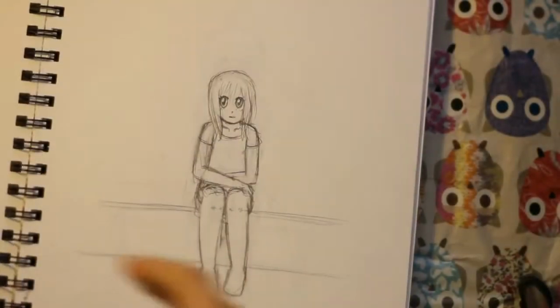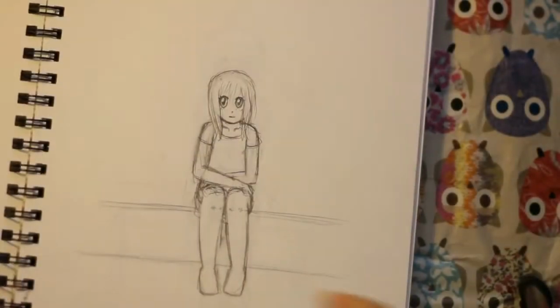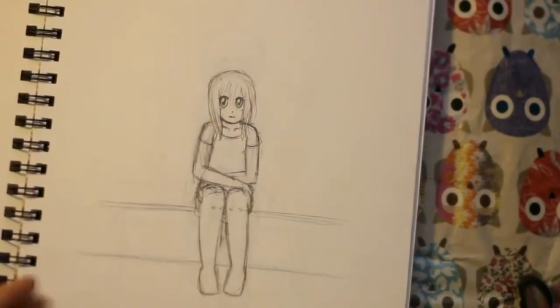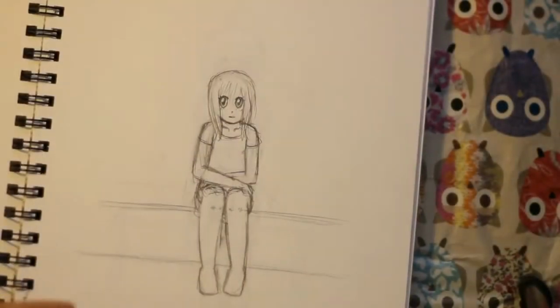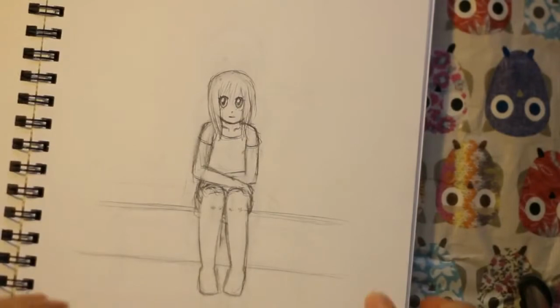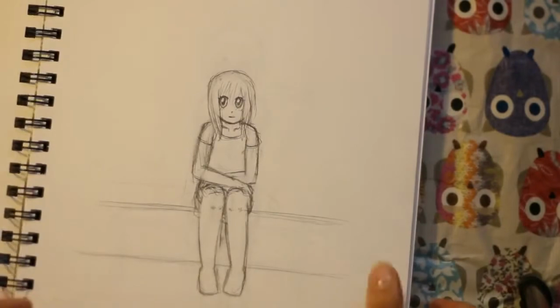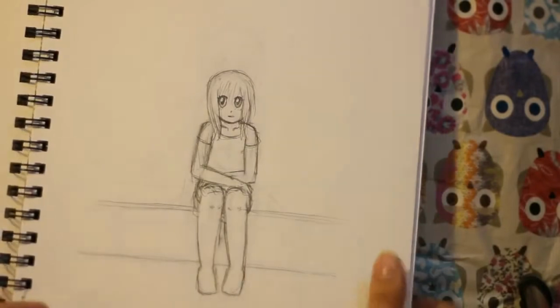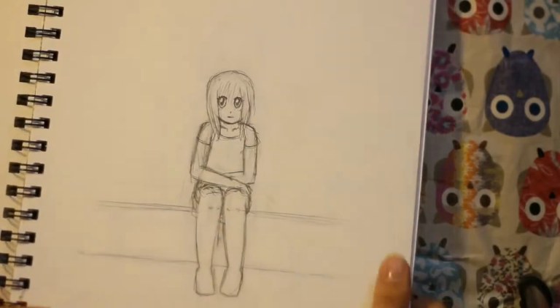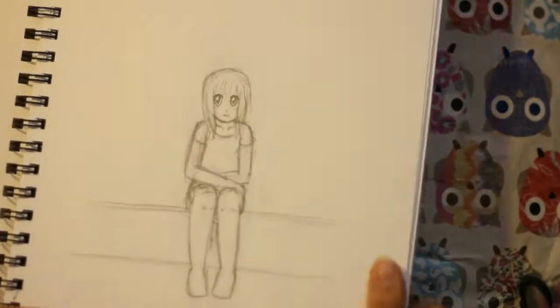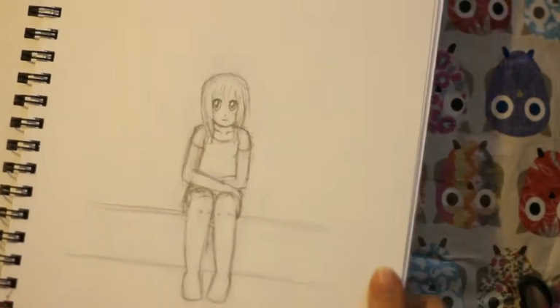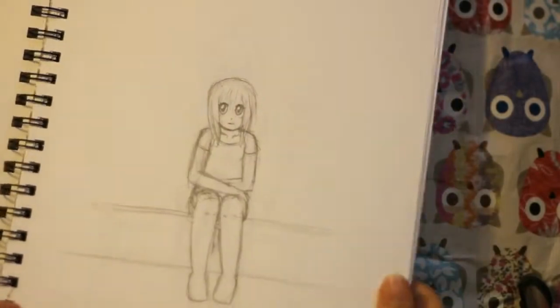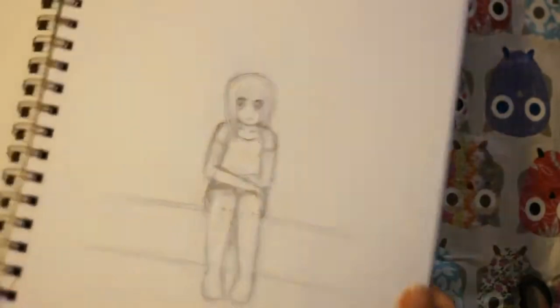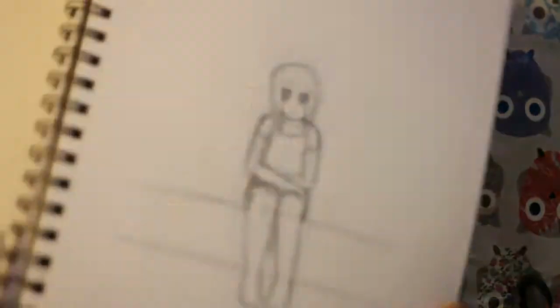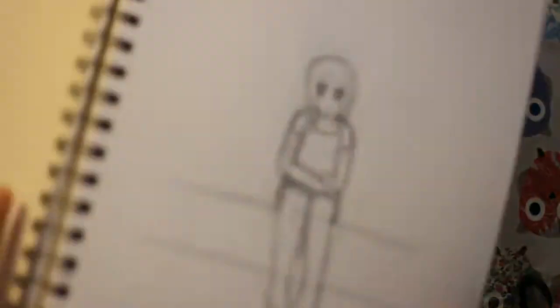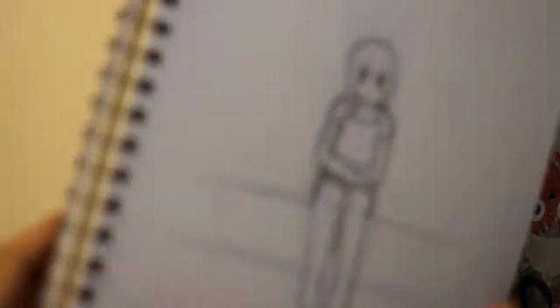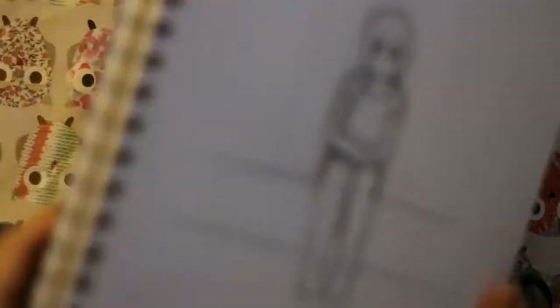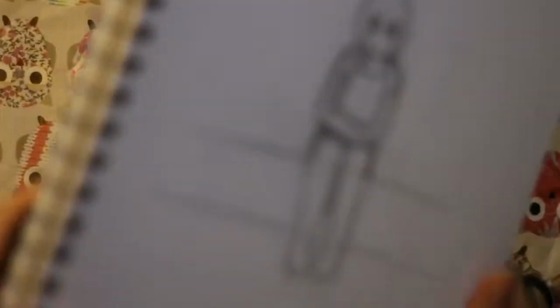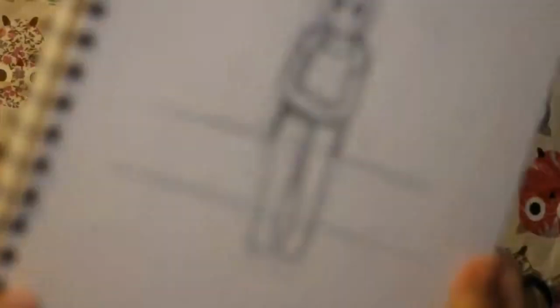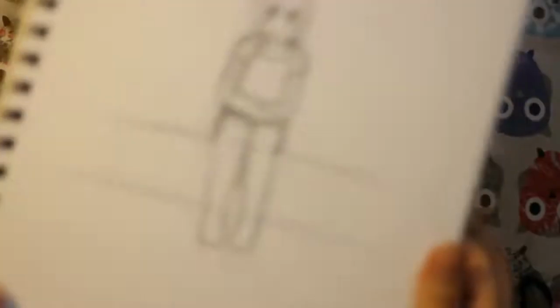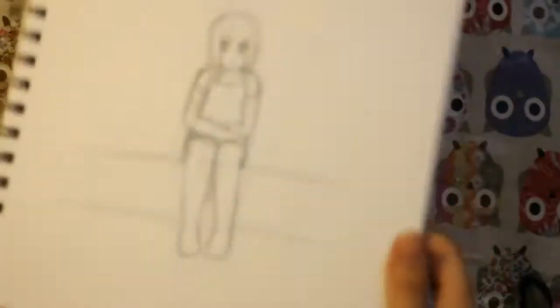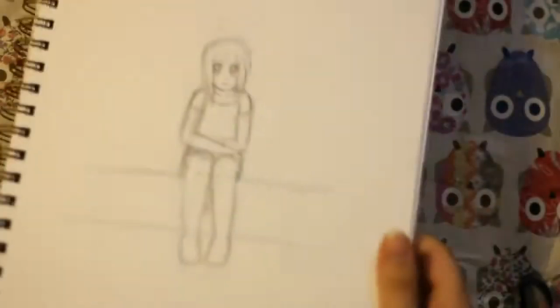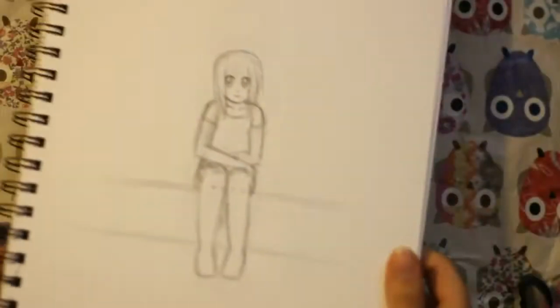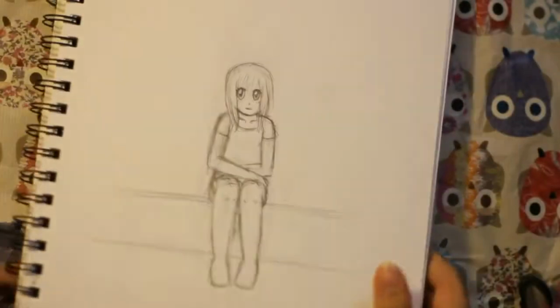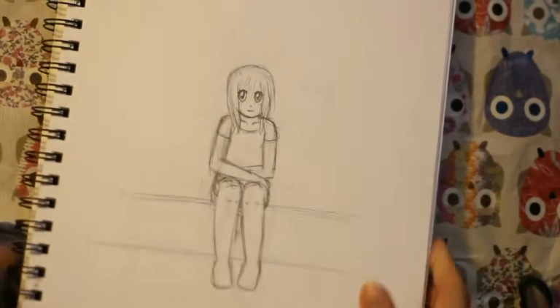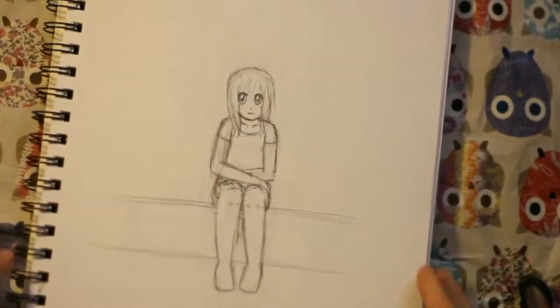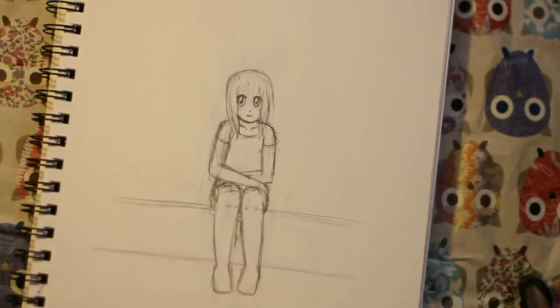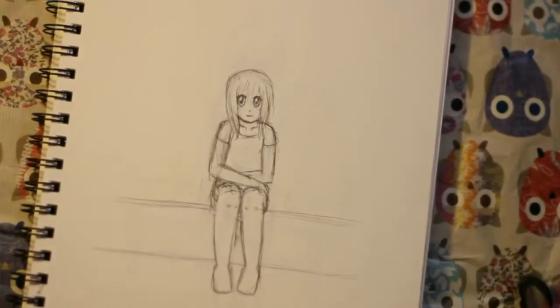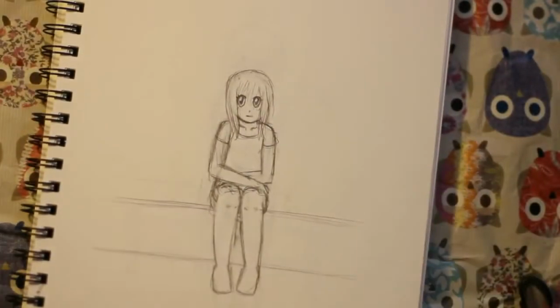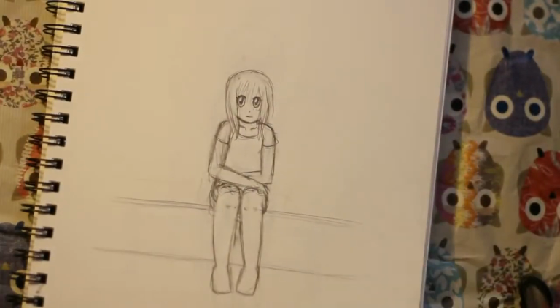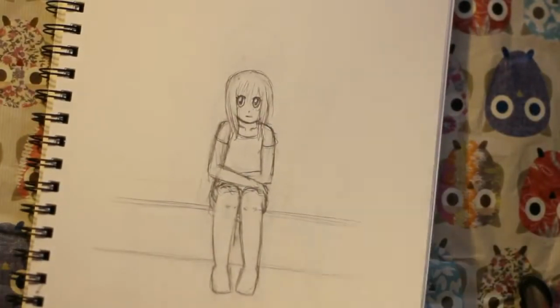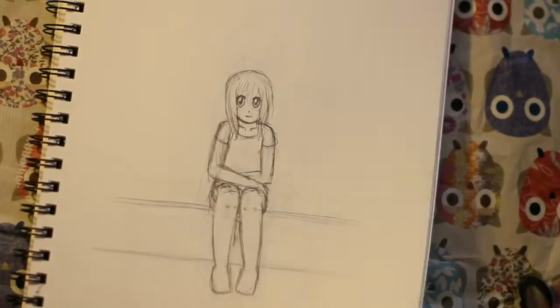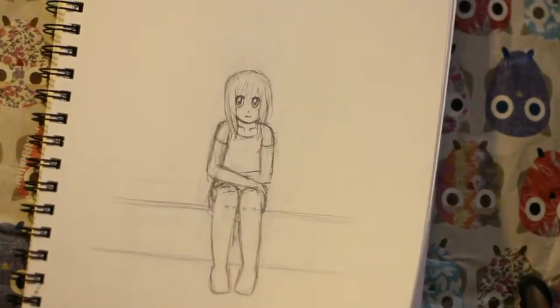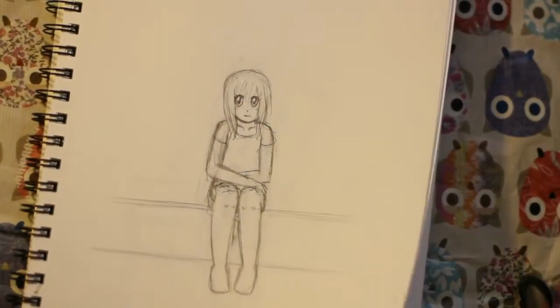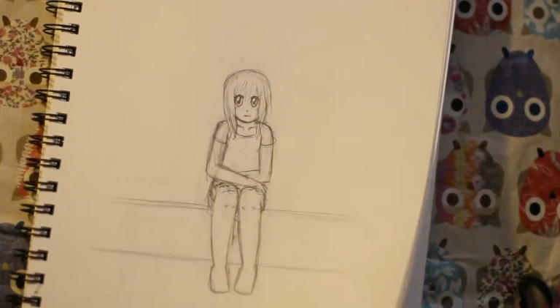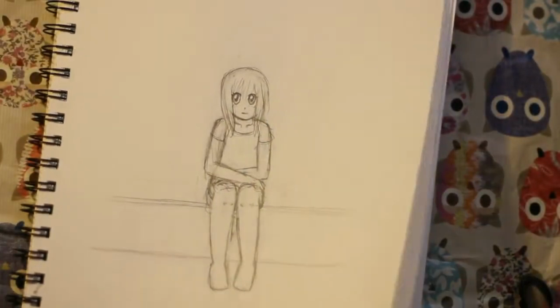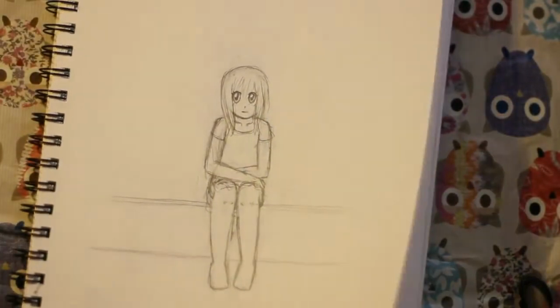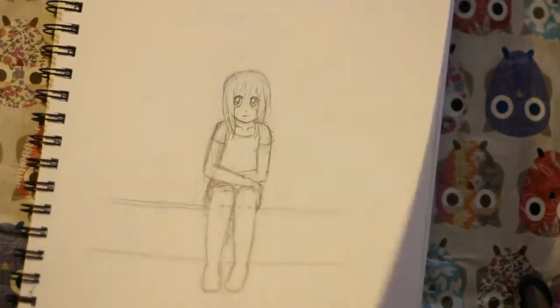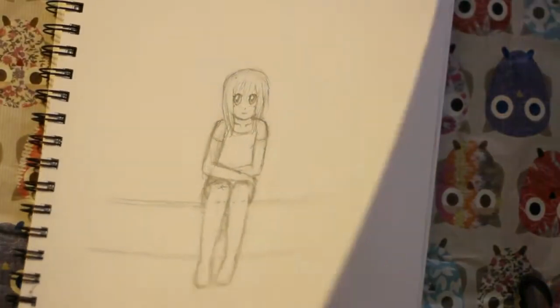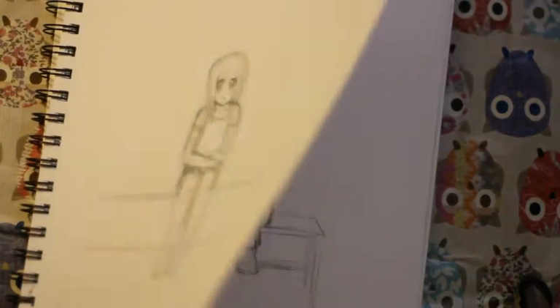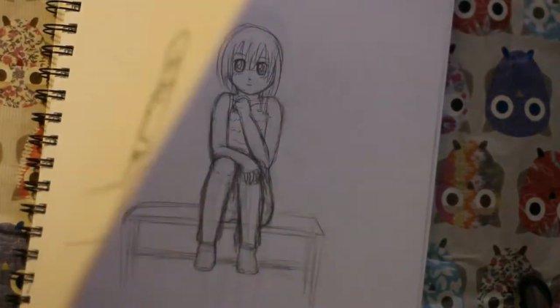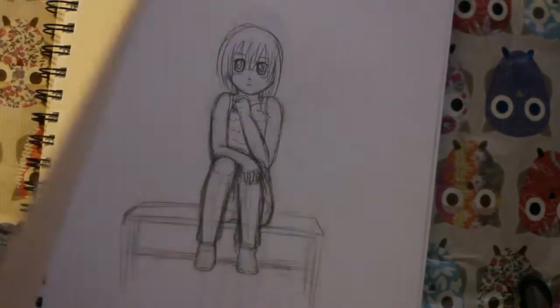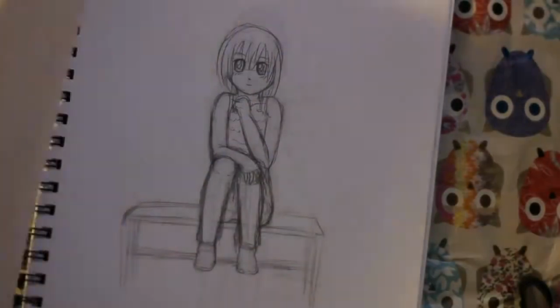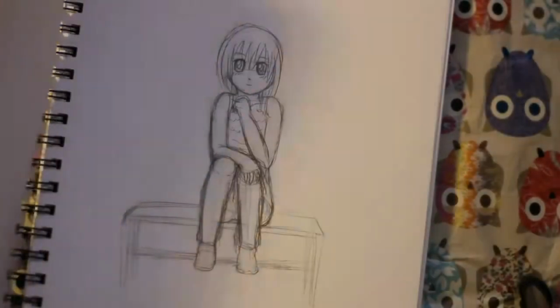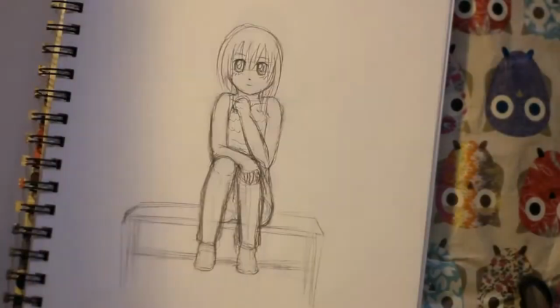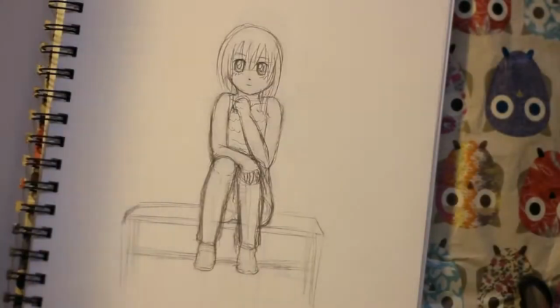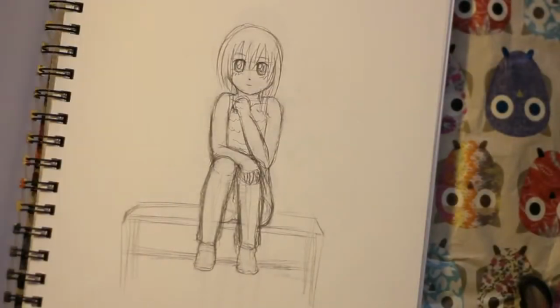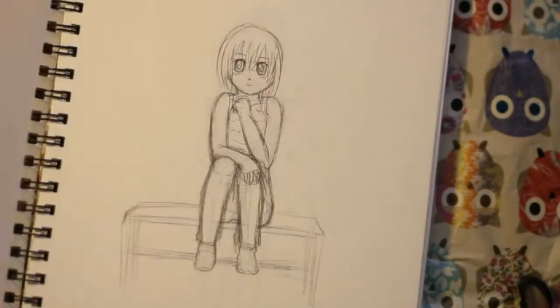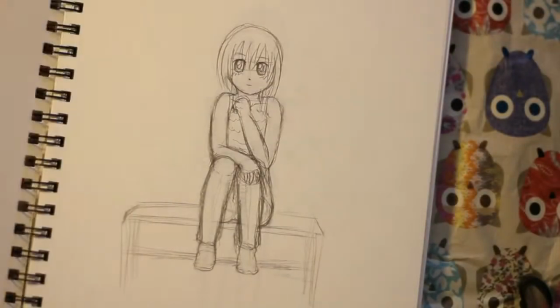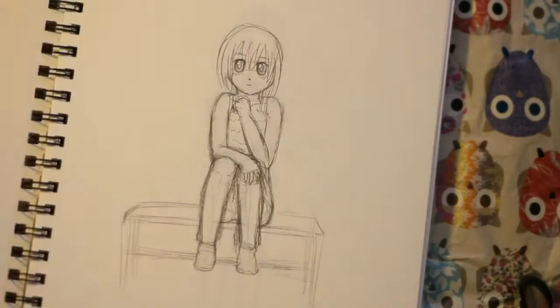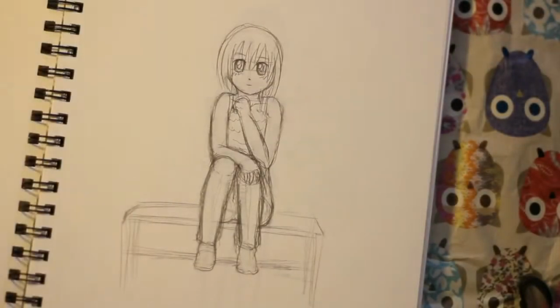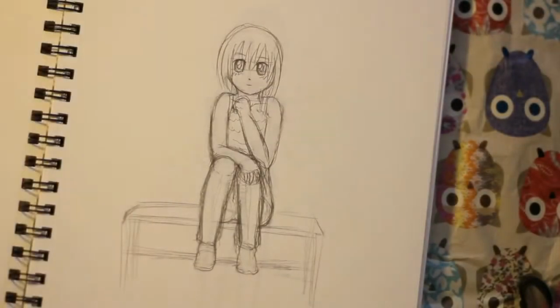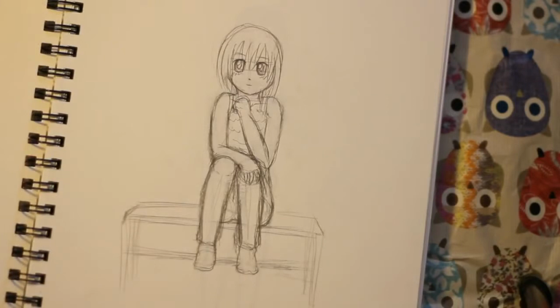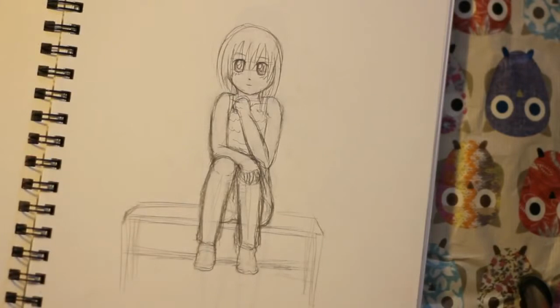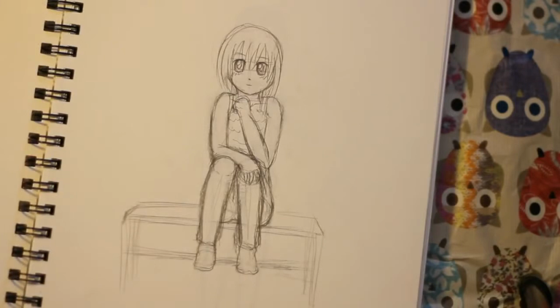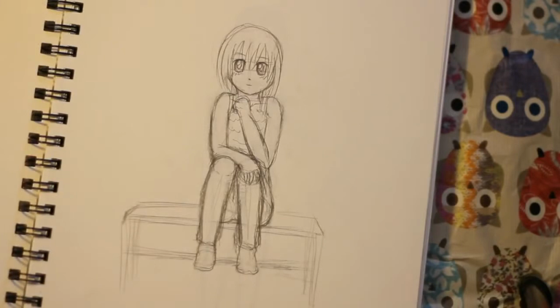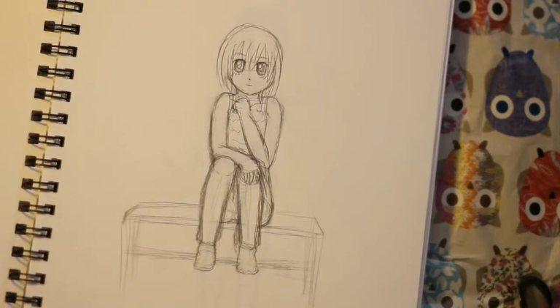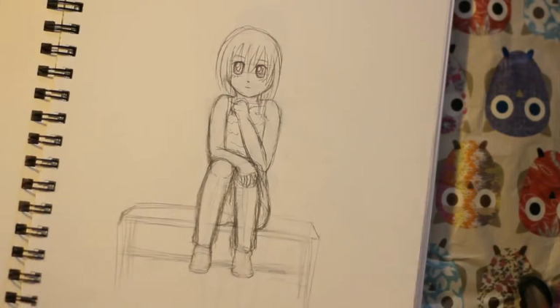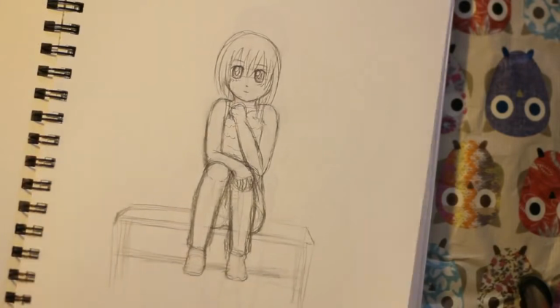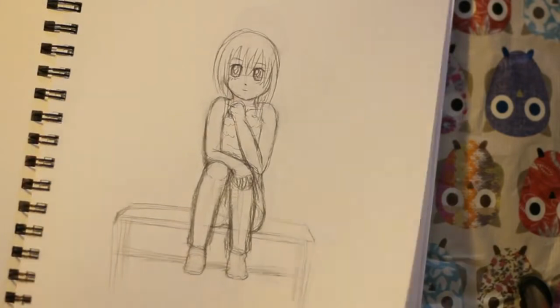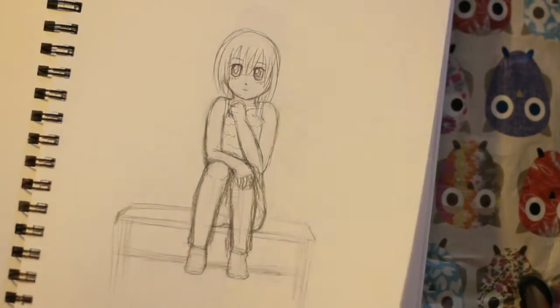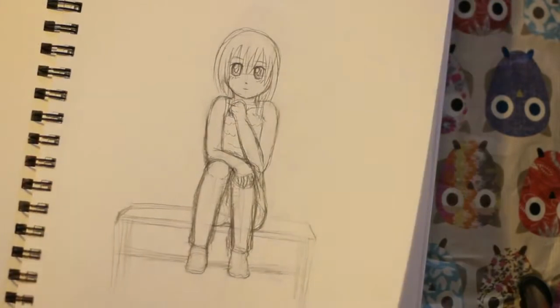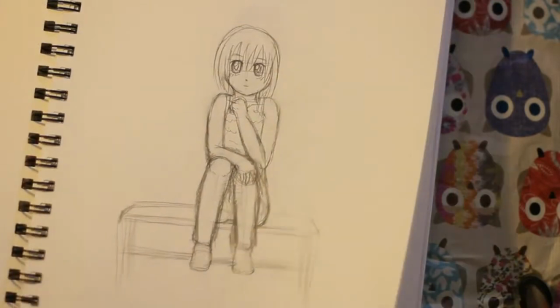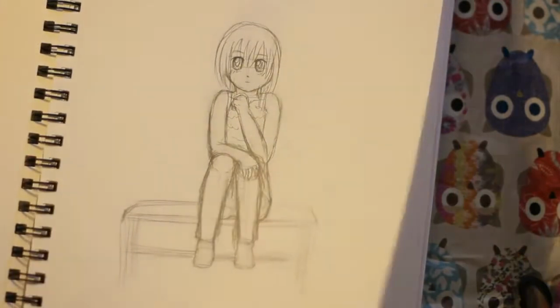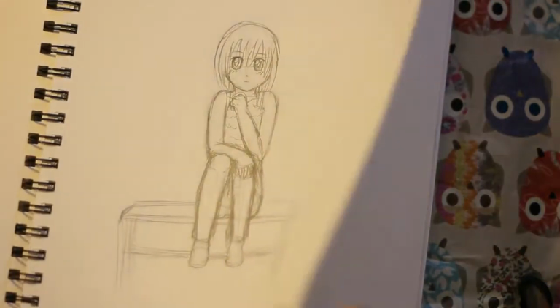And here is just drawing a pose — like a sitting down pose. And here is drawing another sitting down pose.